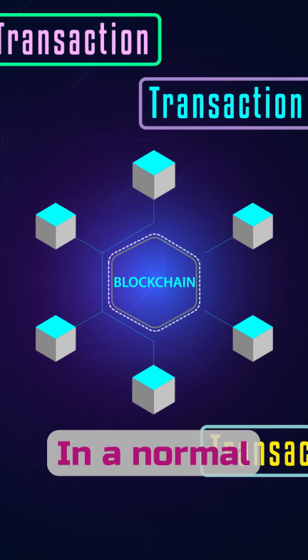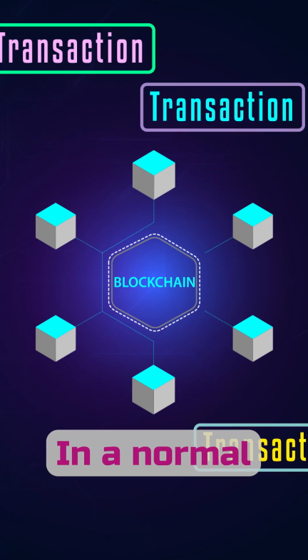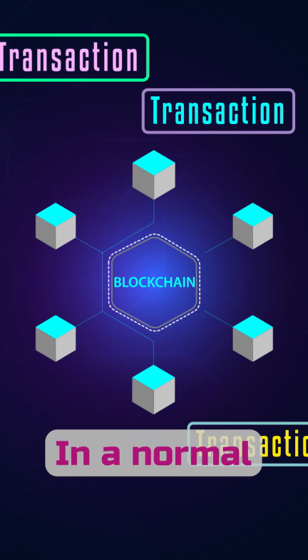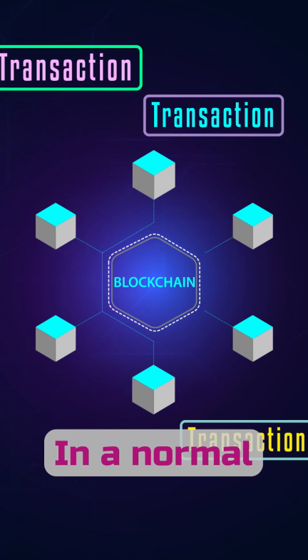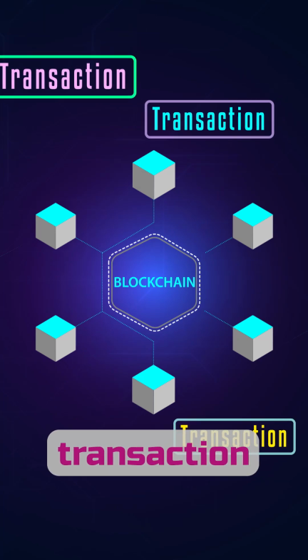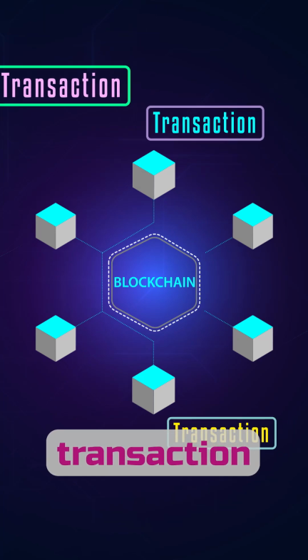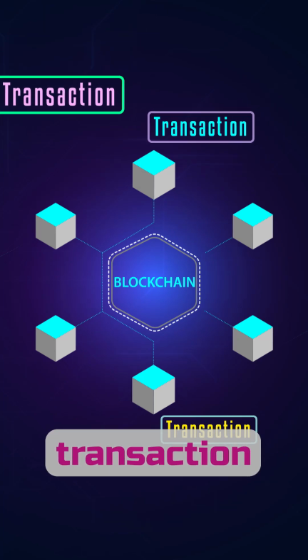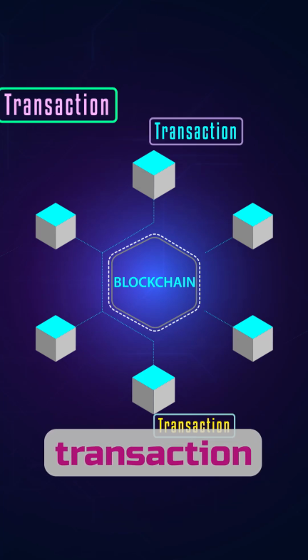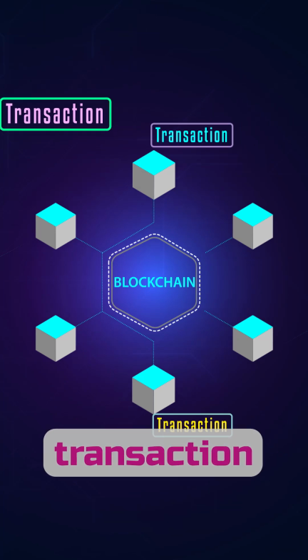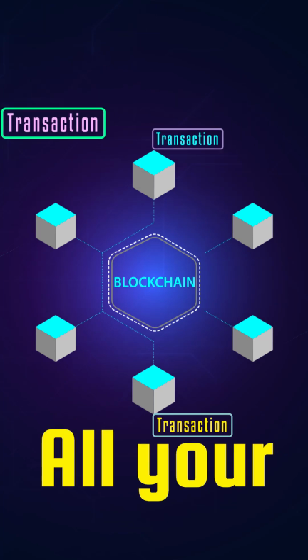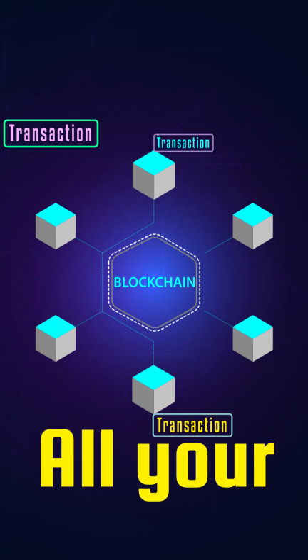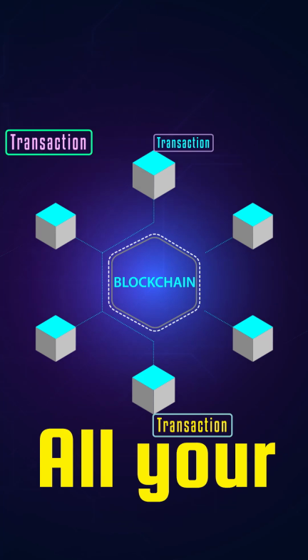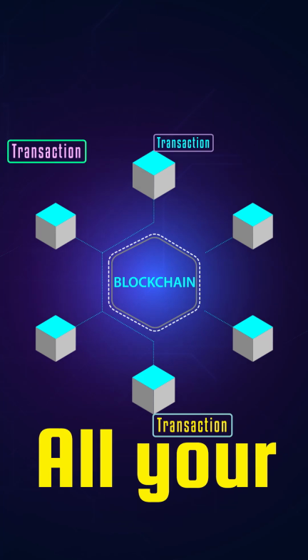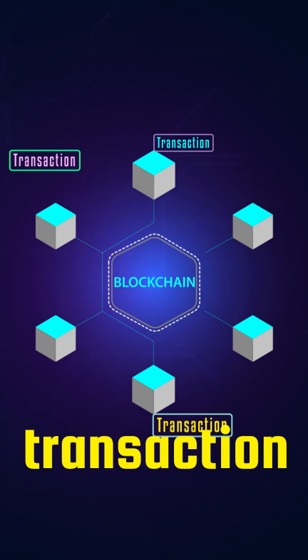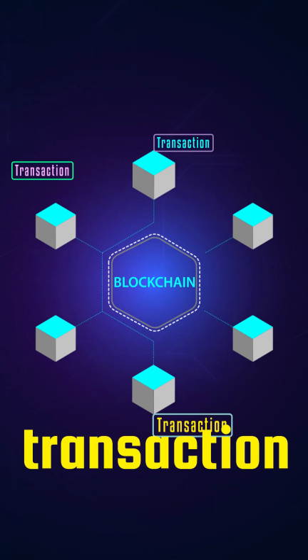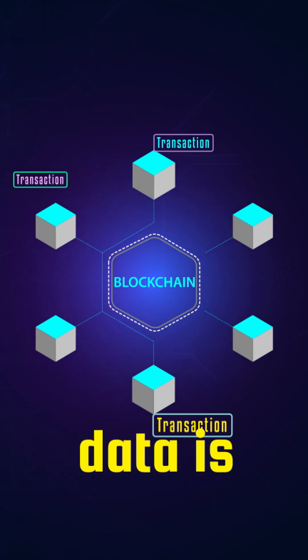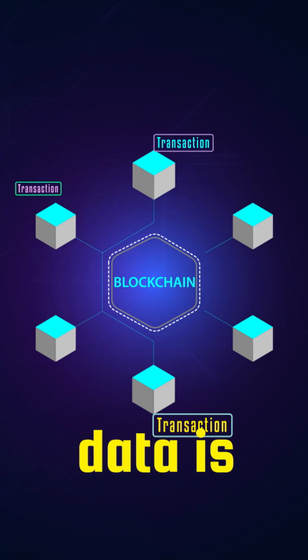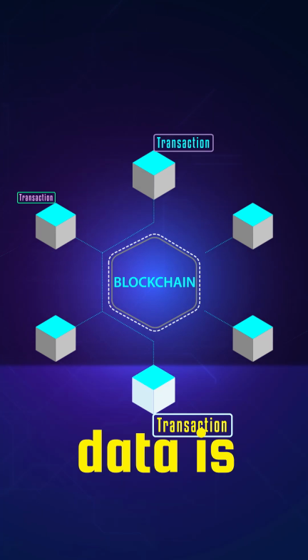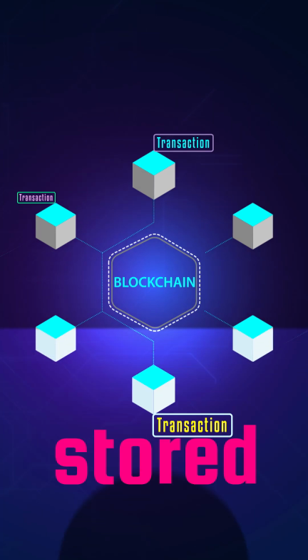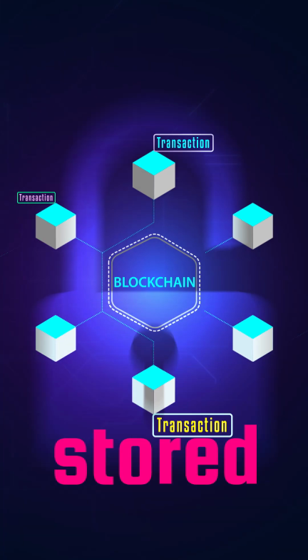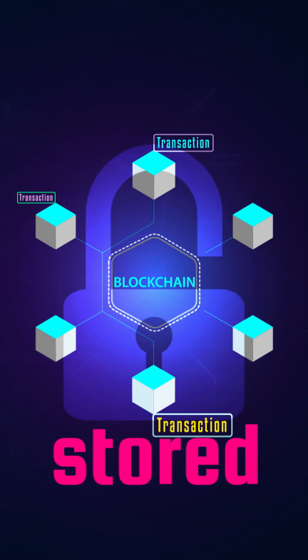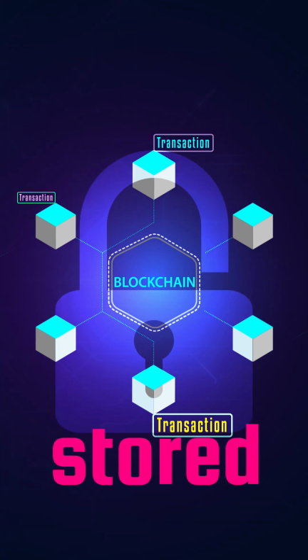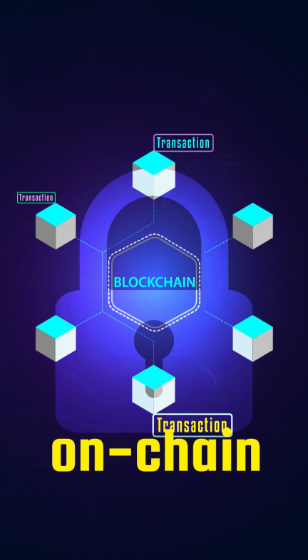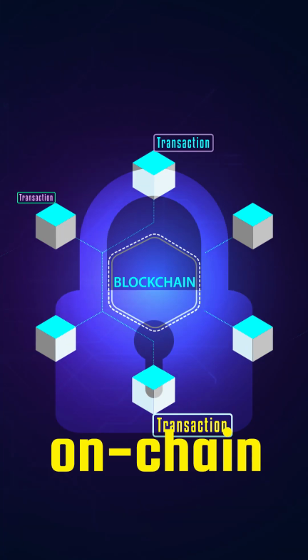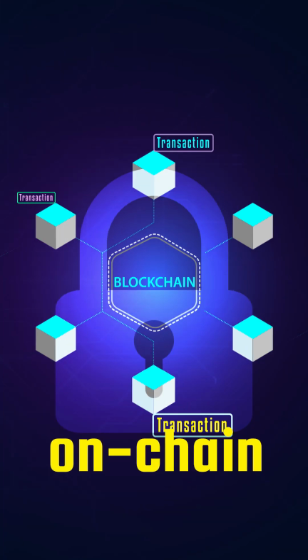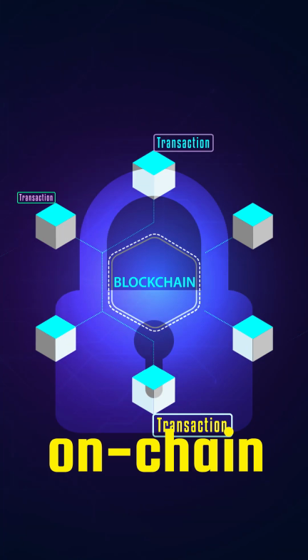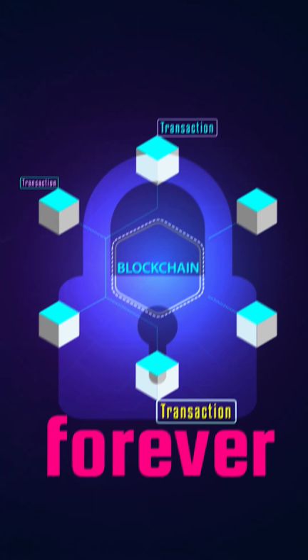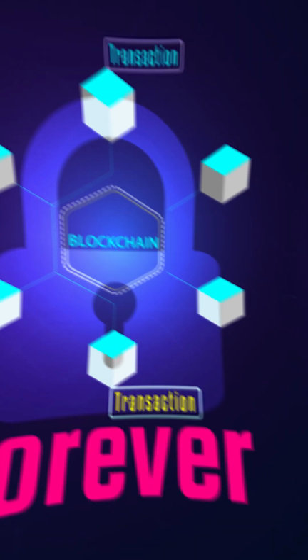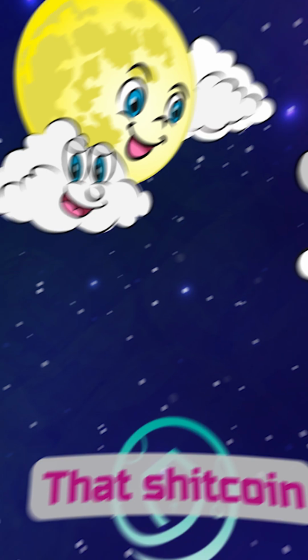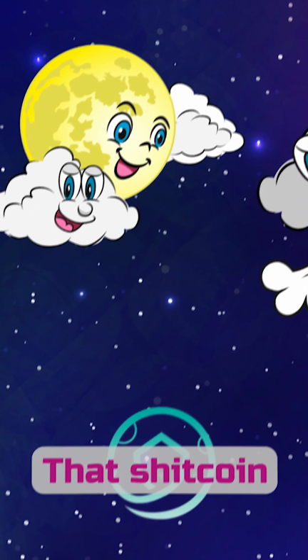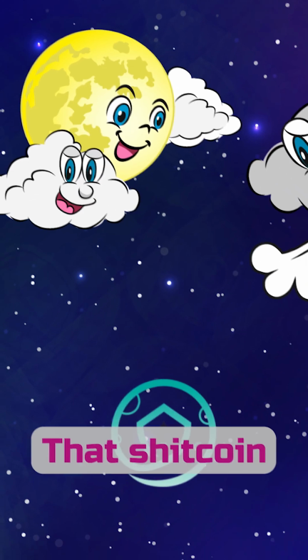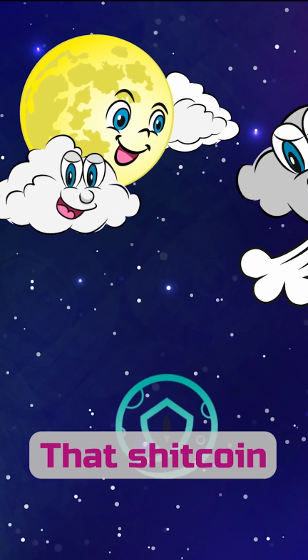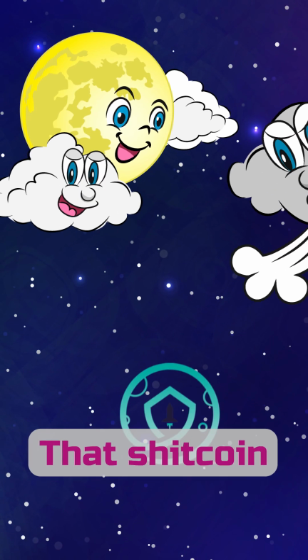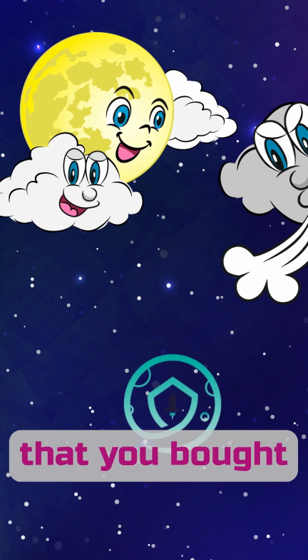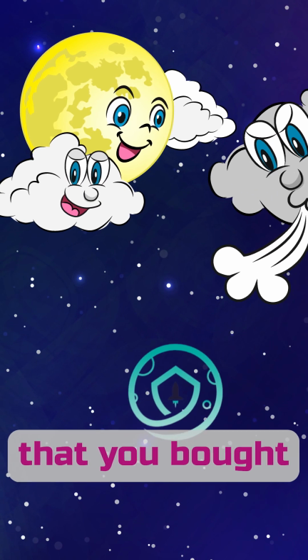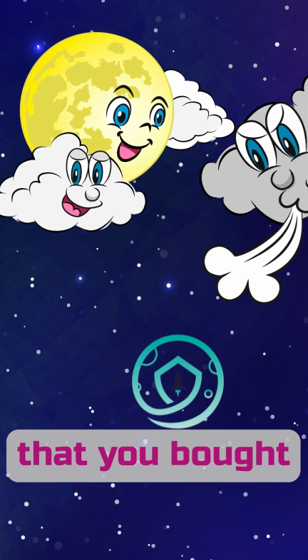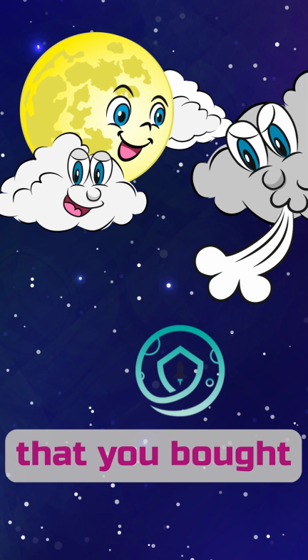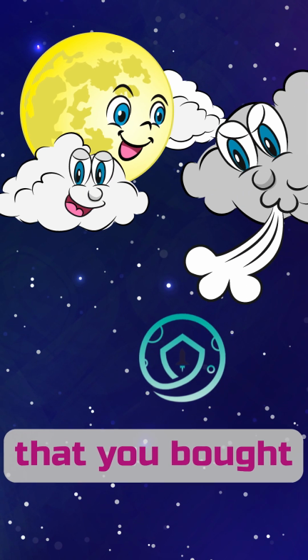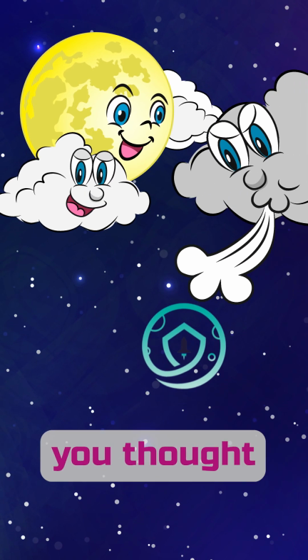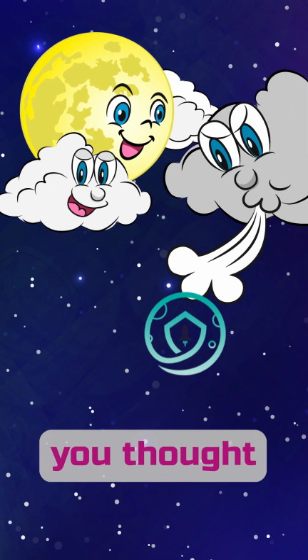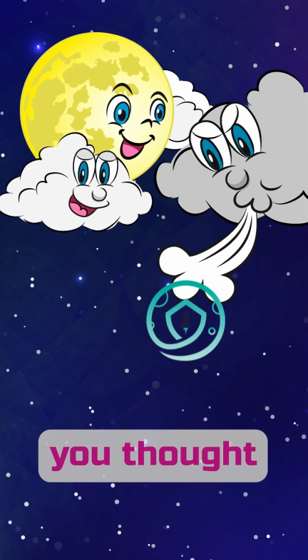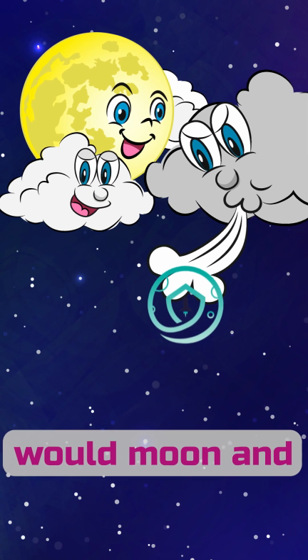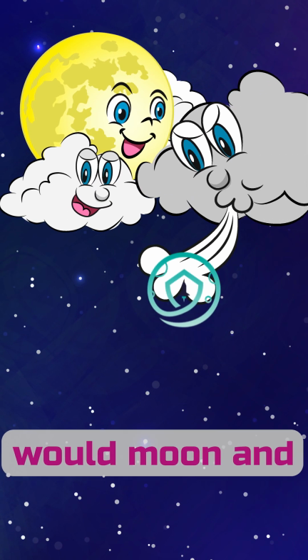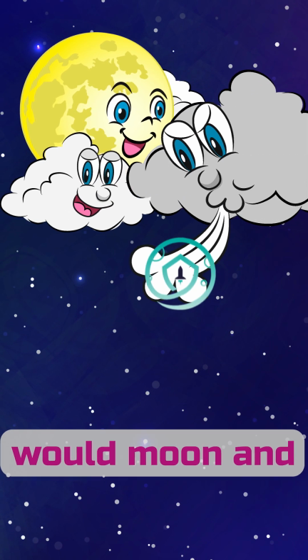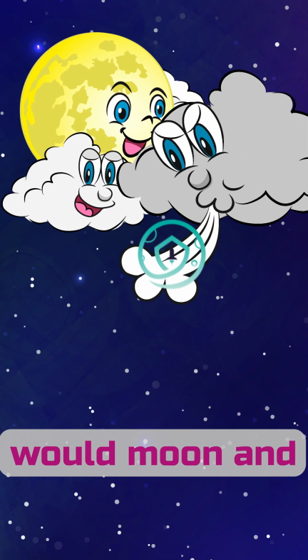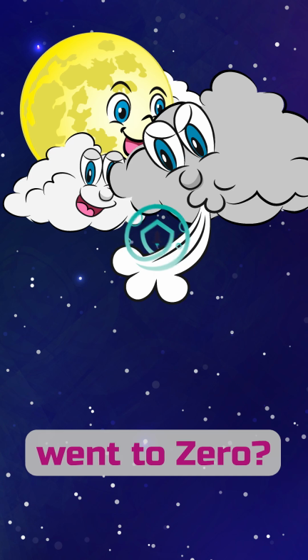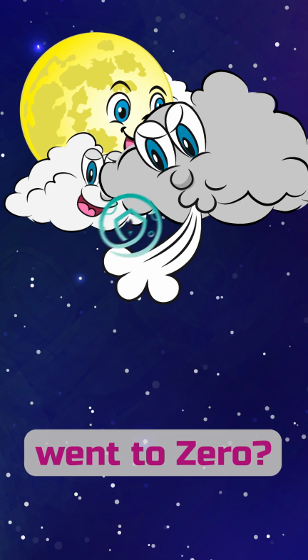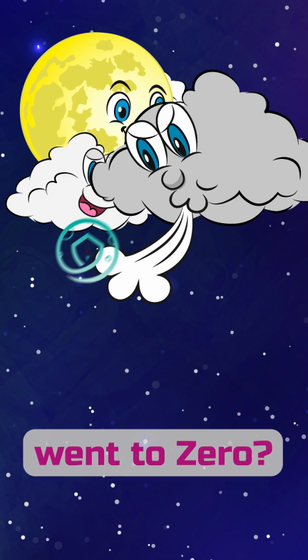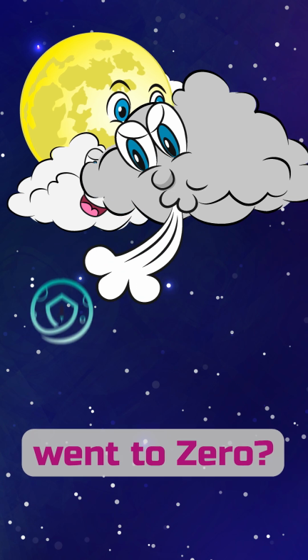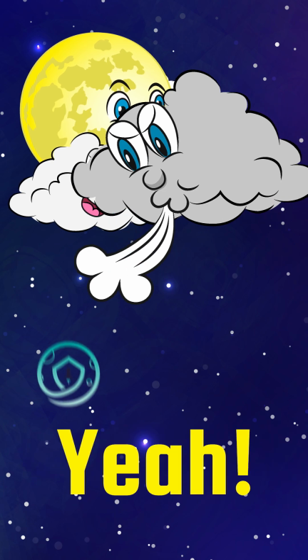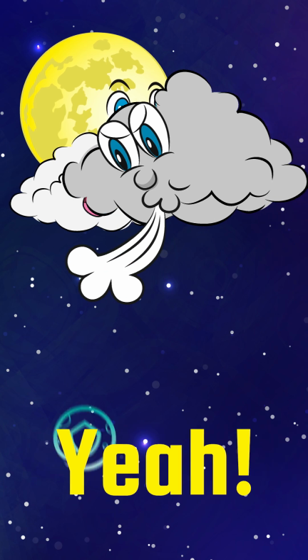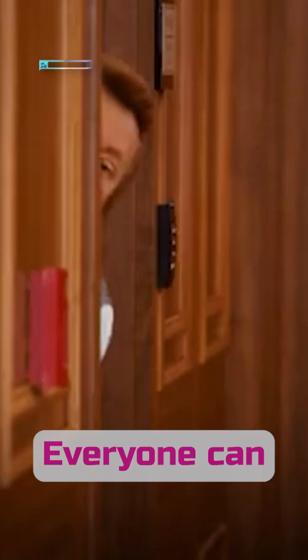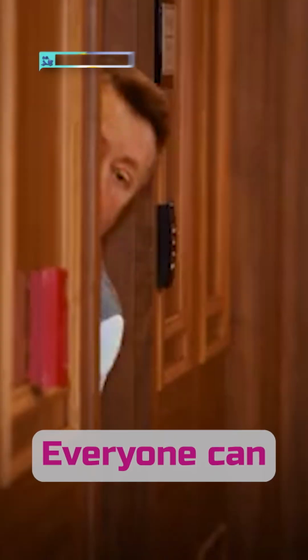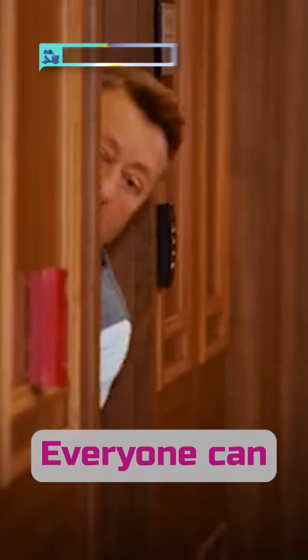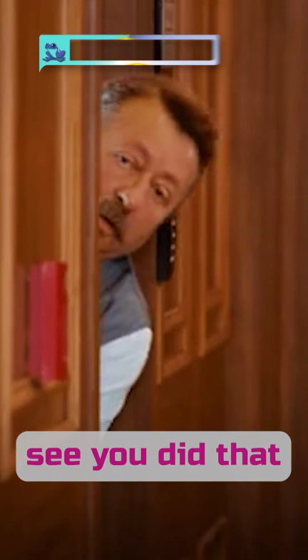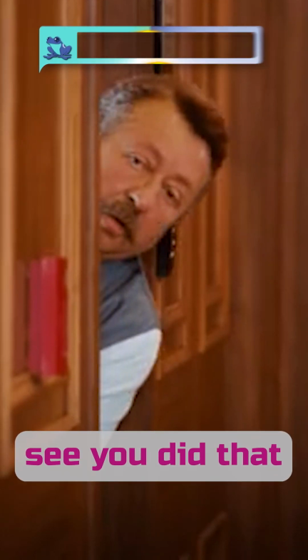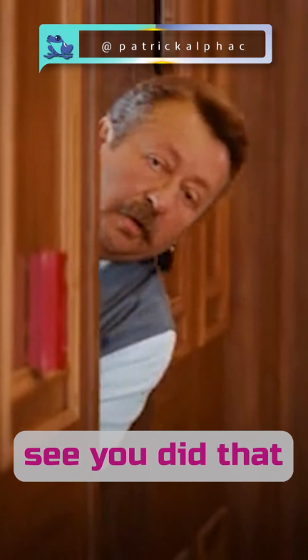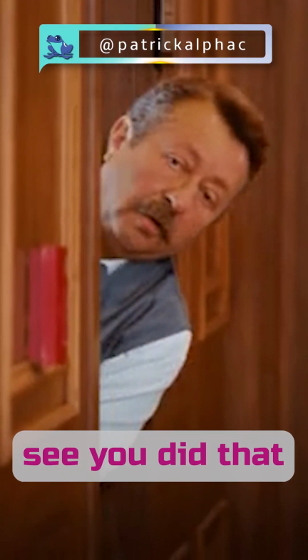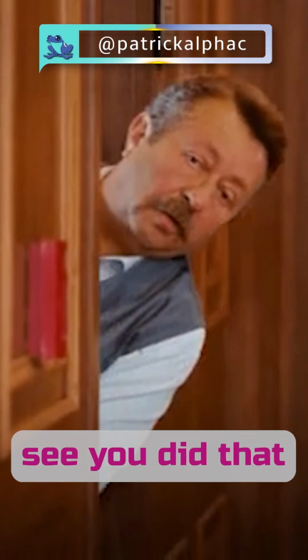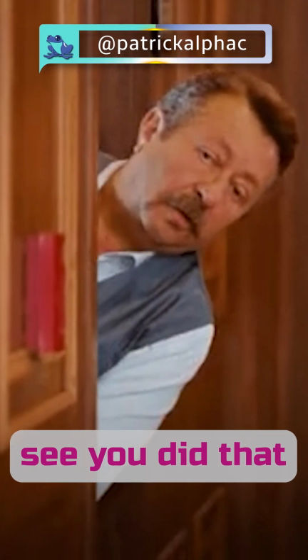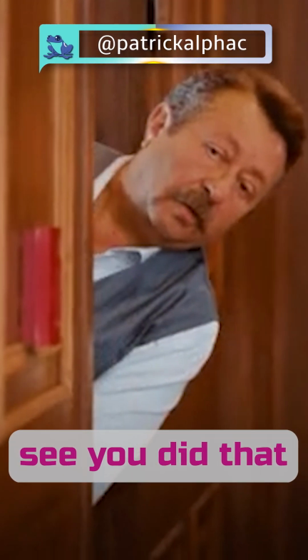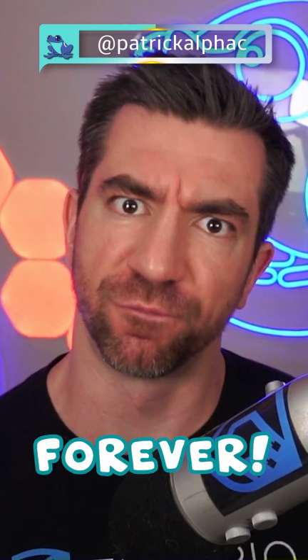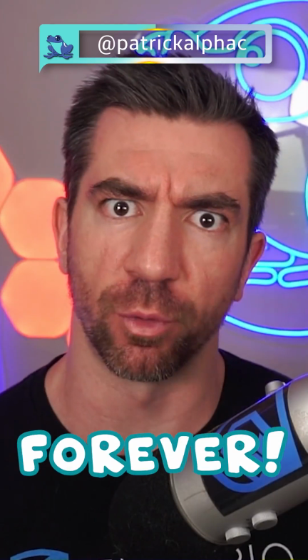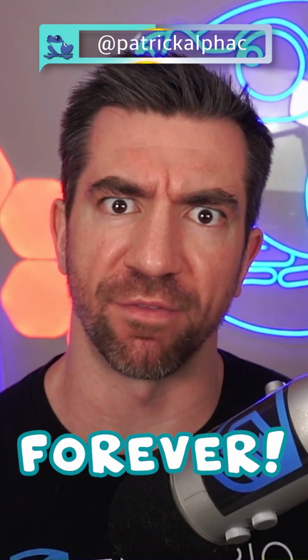In a normal transaction, all your transaction data is stored on-chain forever. That shitcoin that you bought thinking it would moon and went to zero? Yeah, everyone can see you did that. Forever.